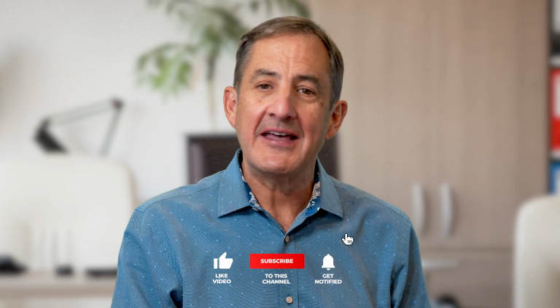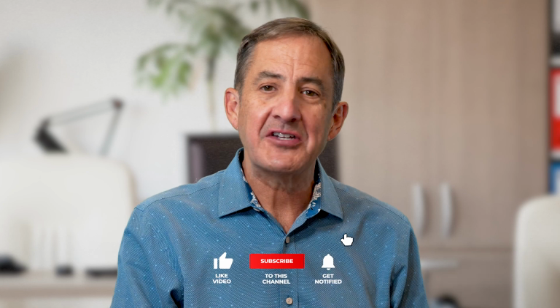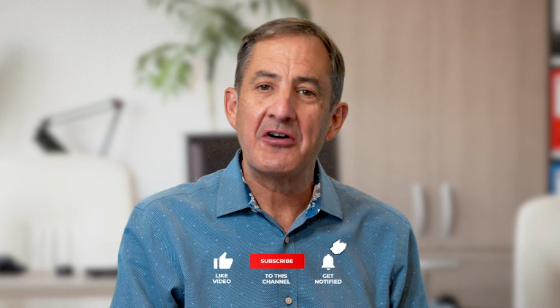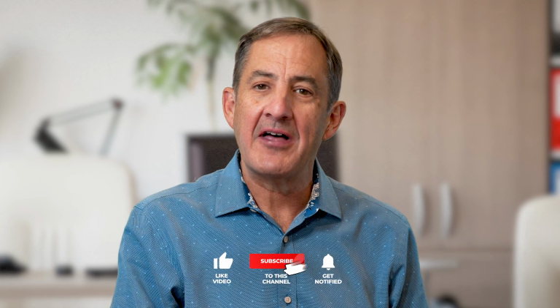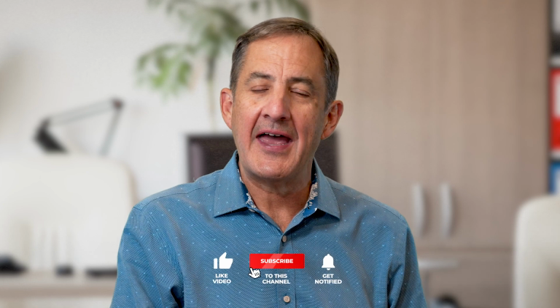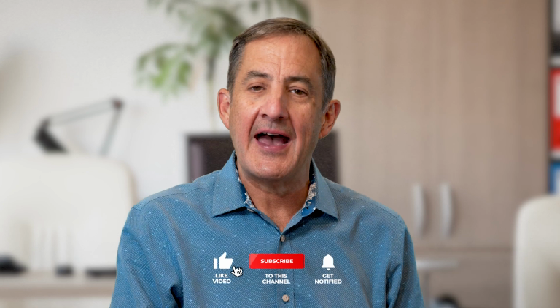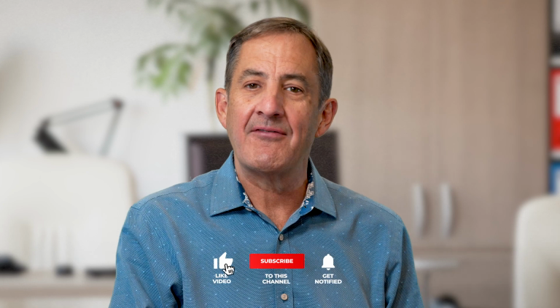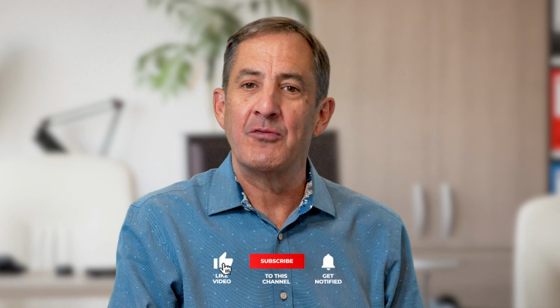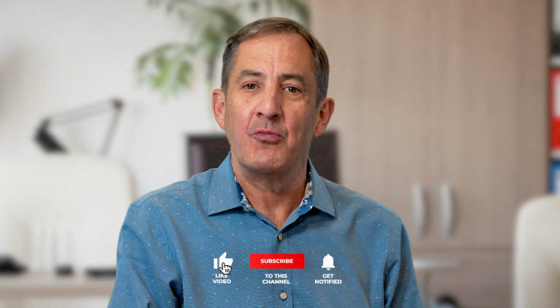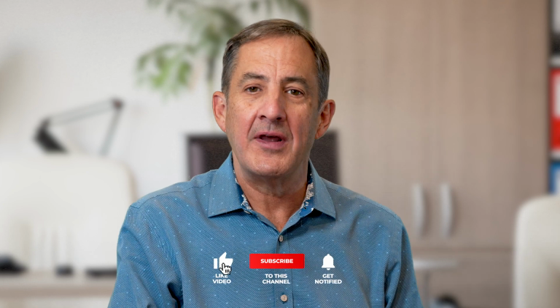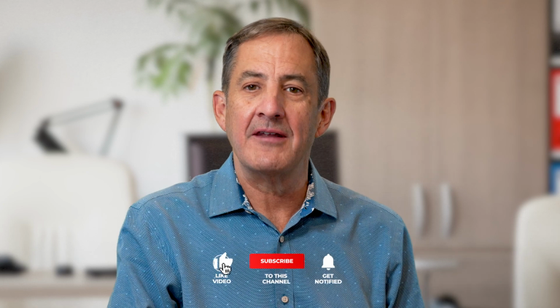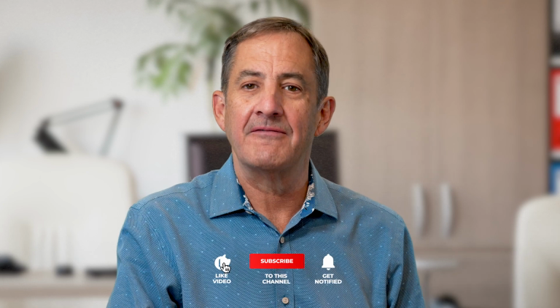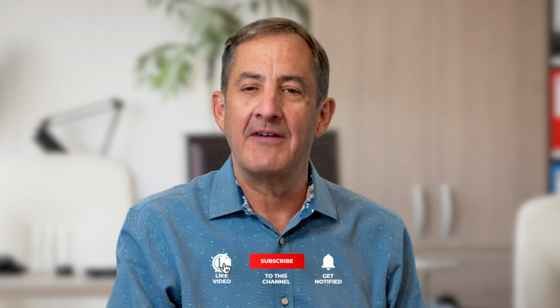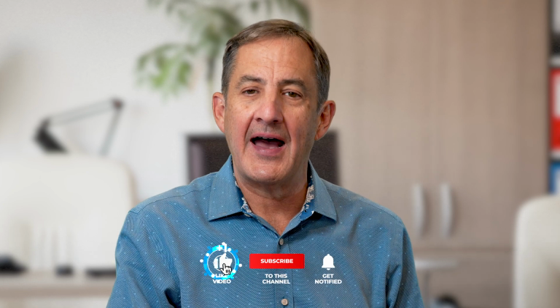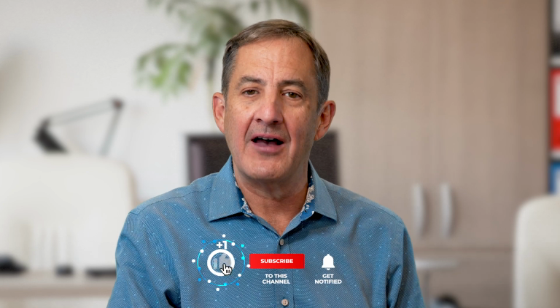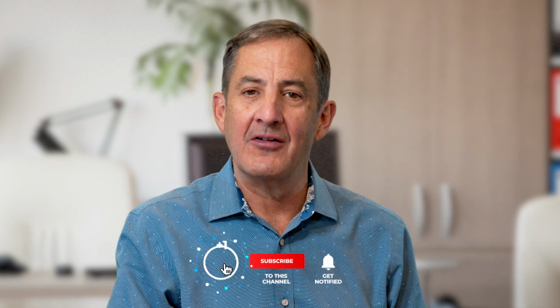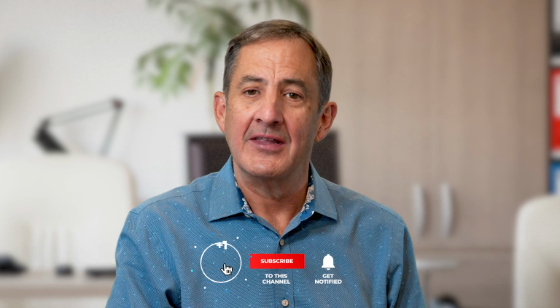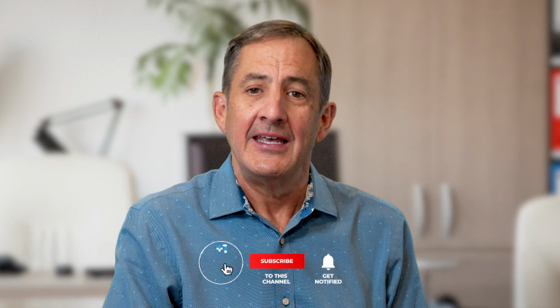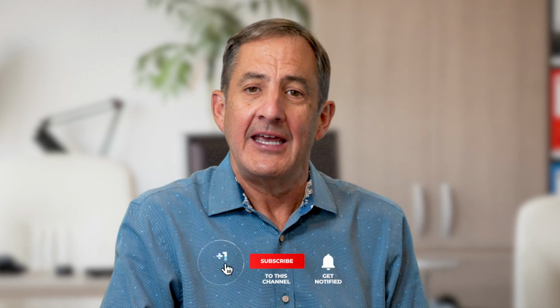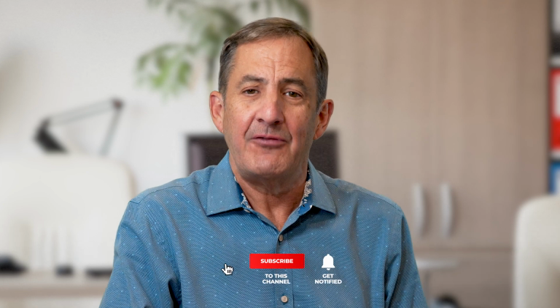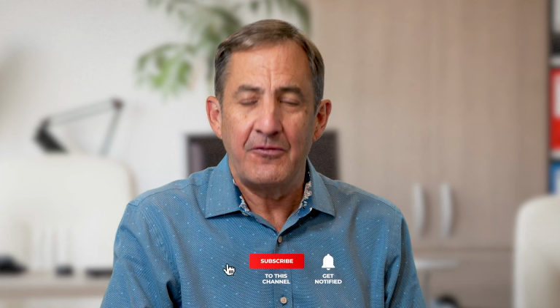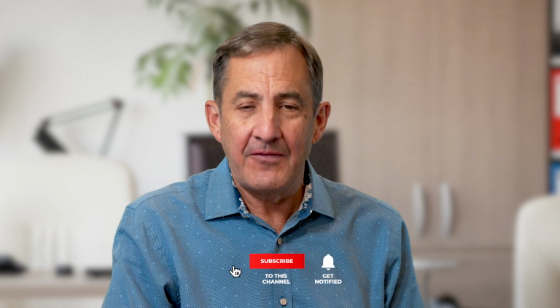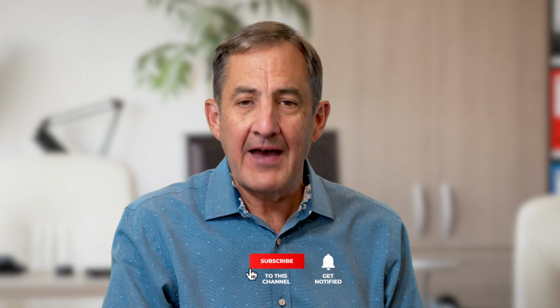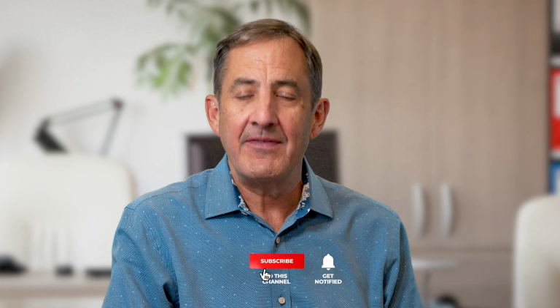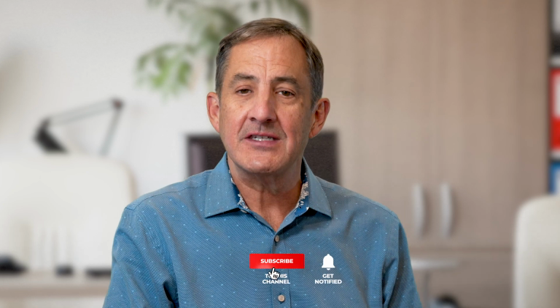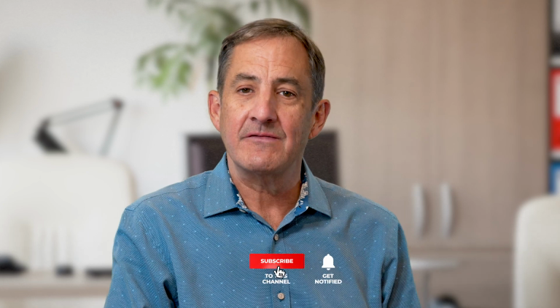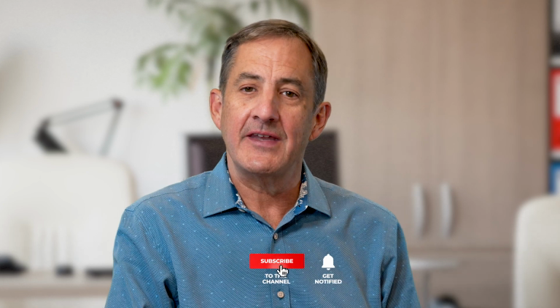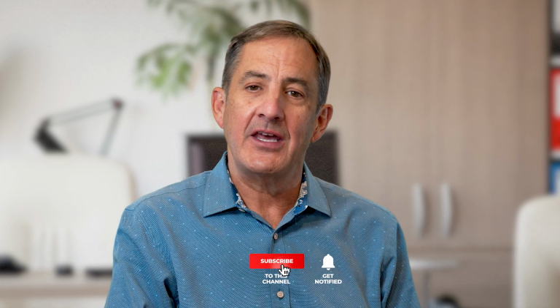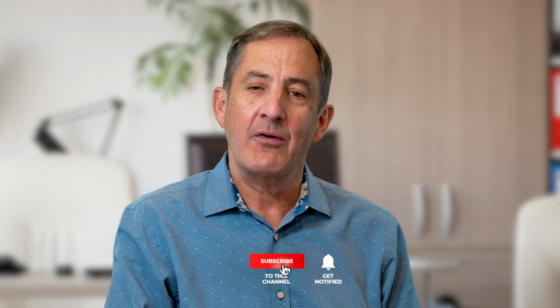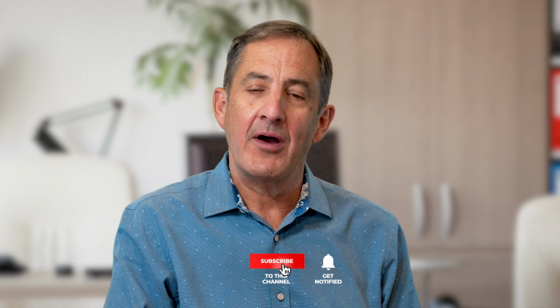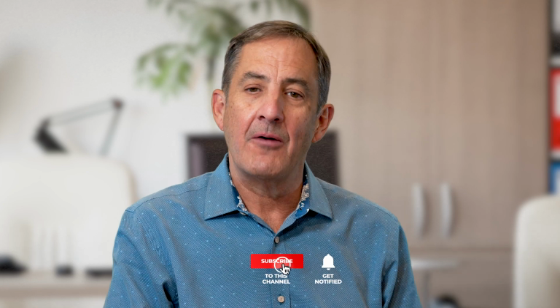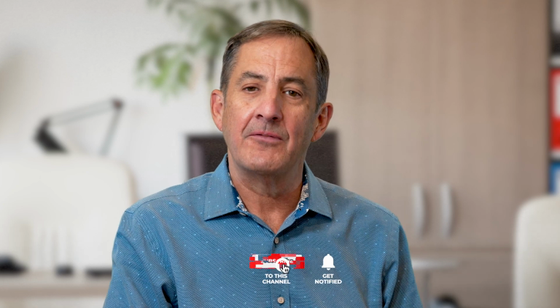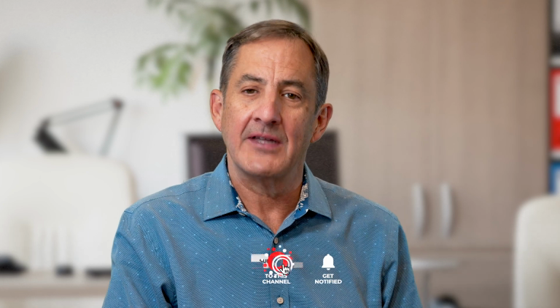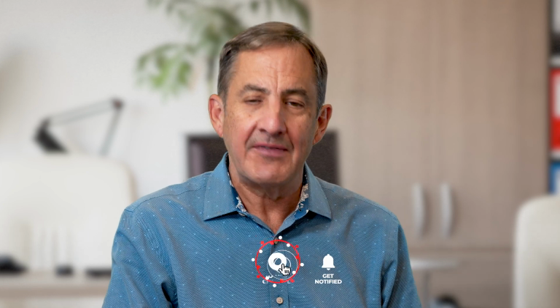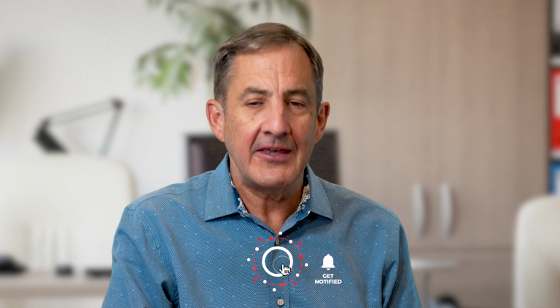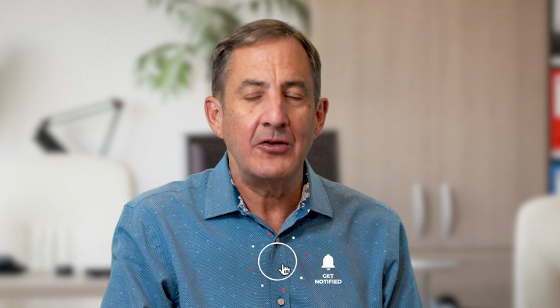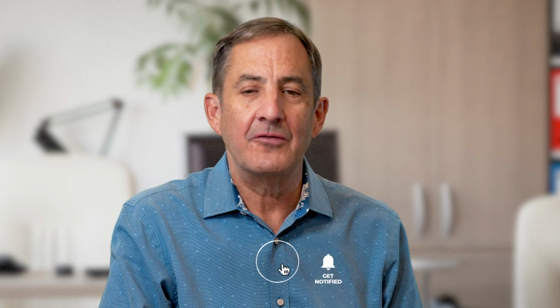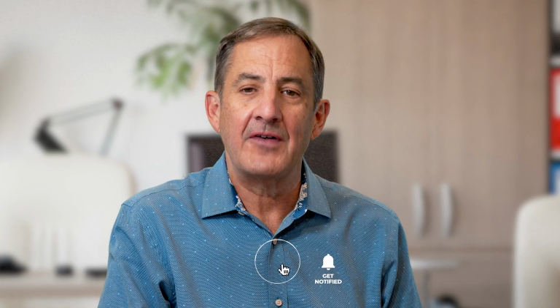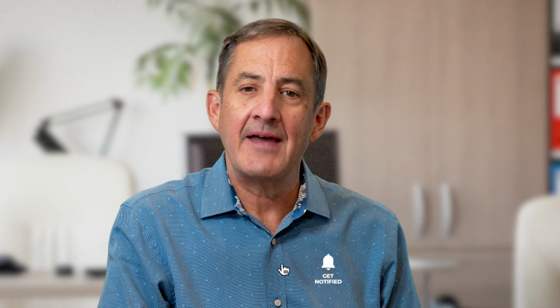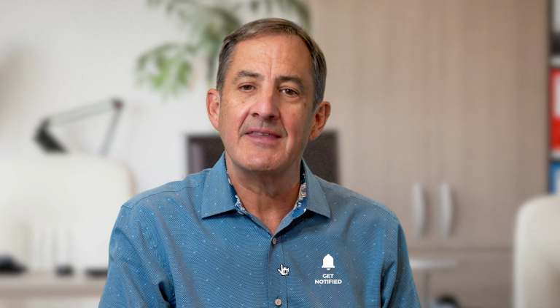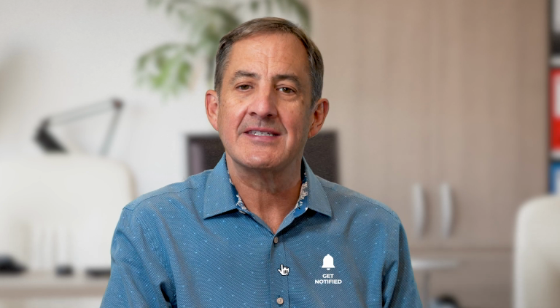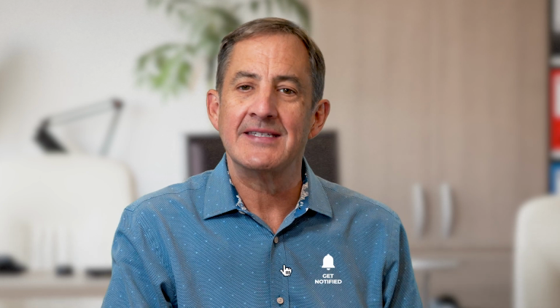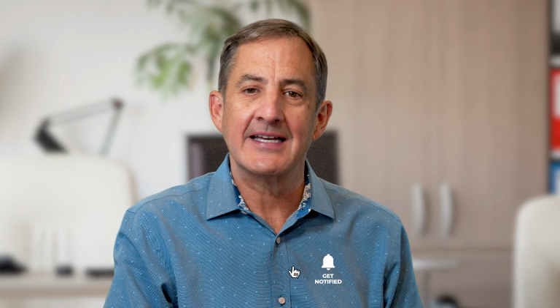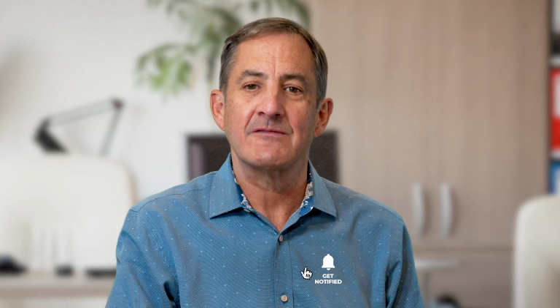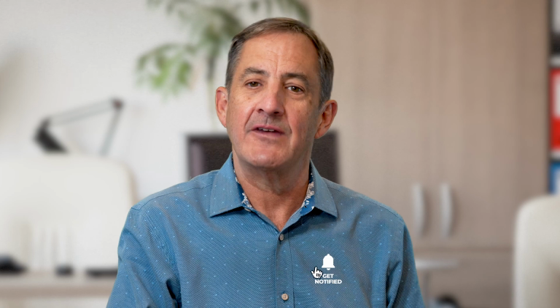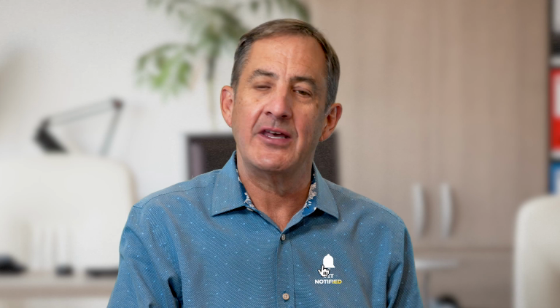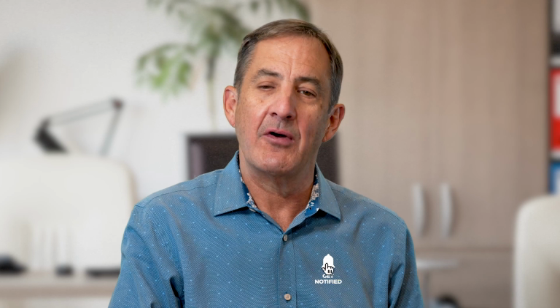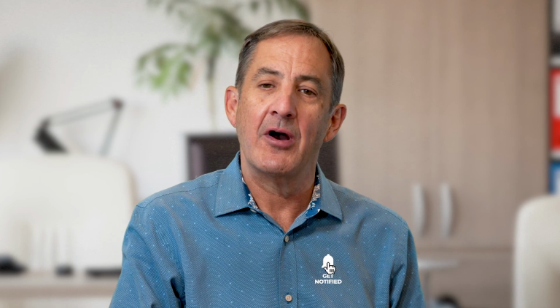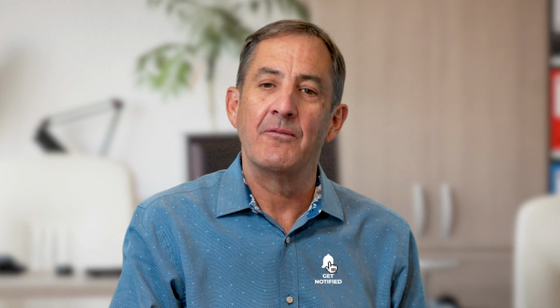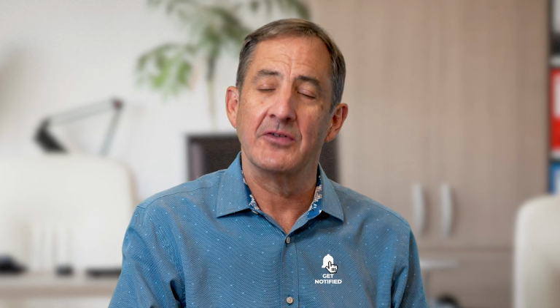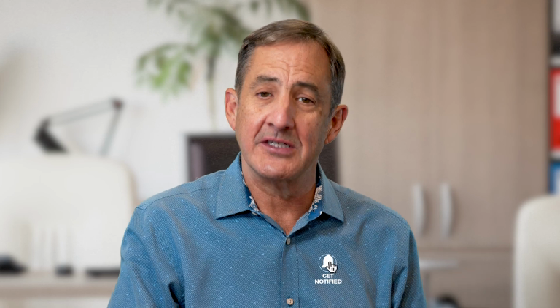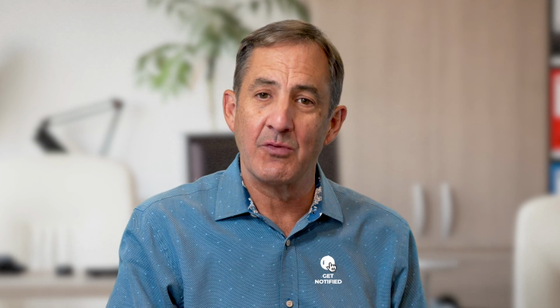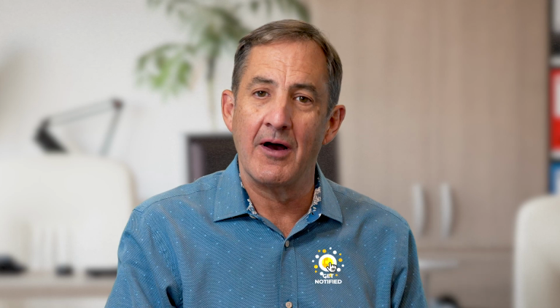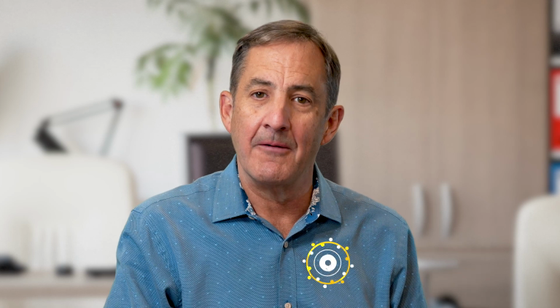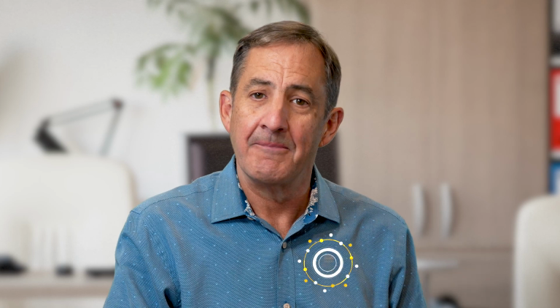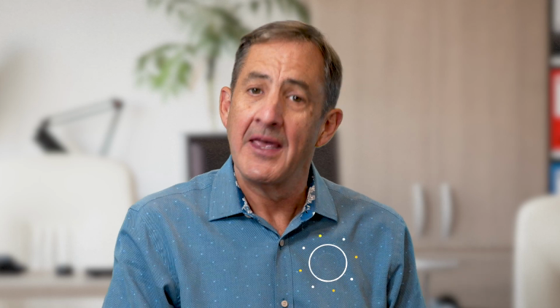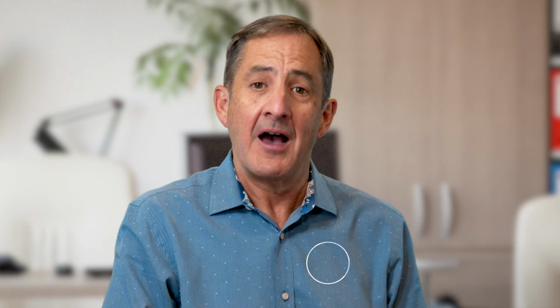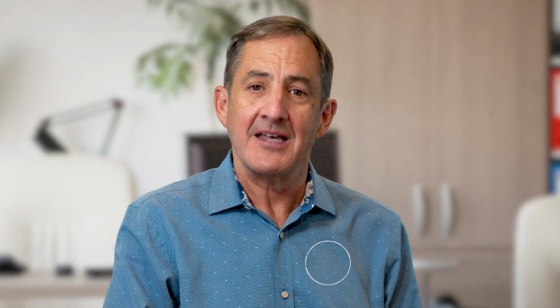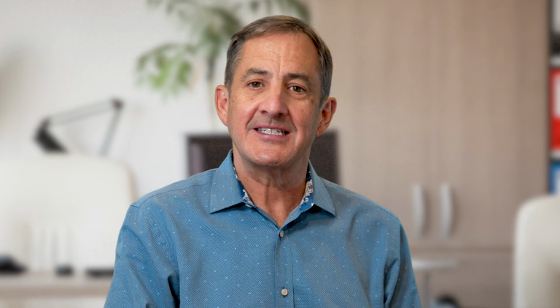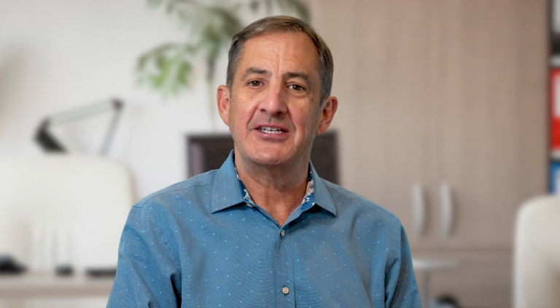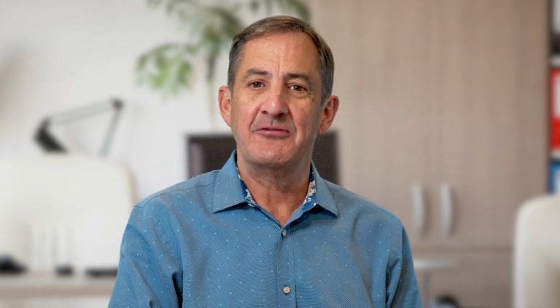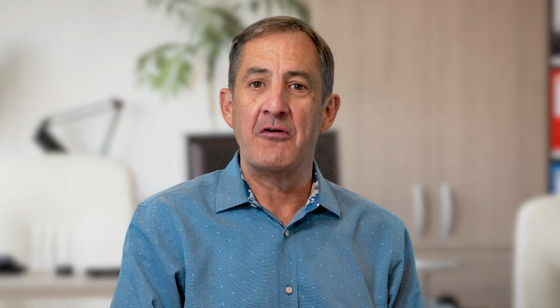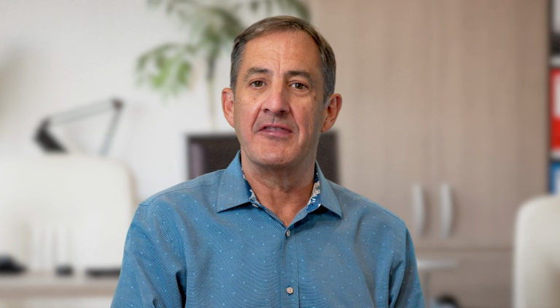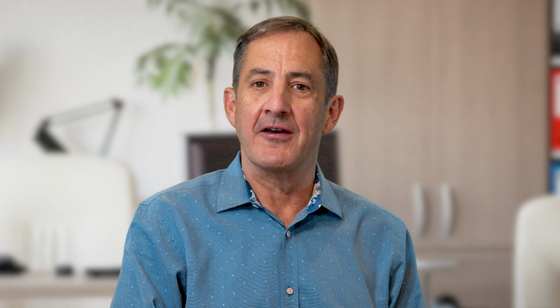That's all I have on when to file. If you found this video helpful, I think you'll find the next video helpful as well. I'll see you over there.